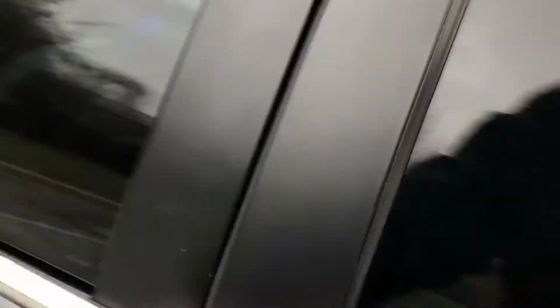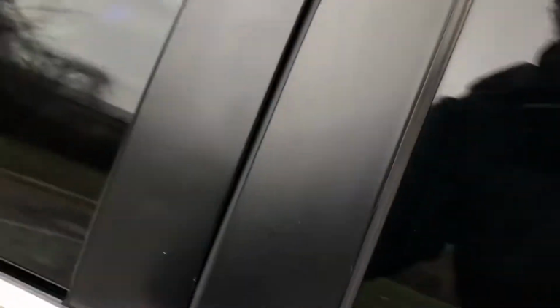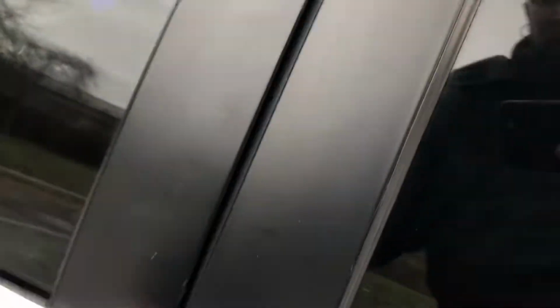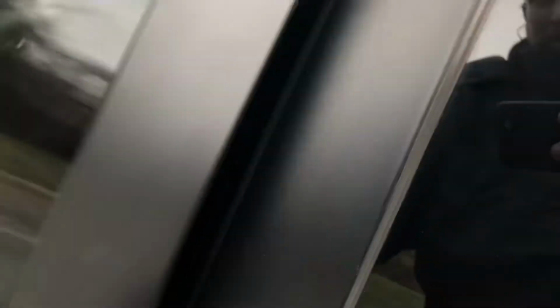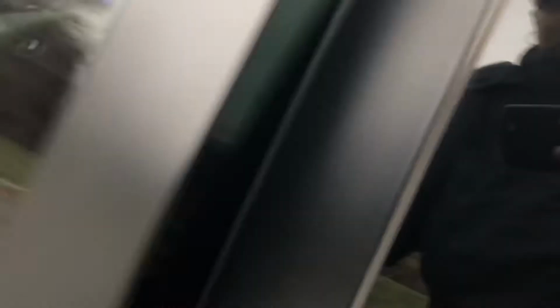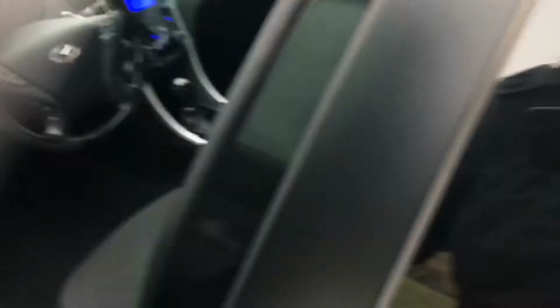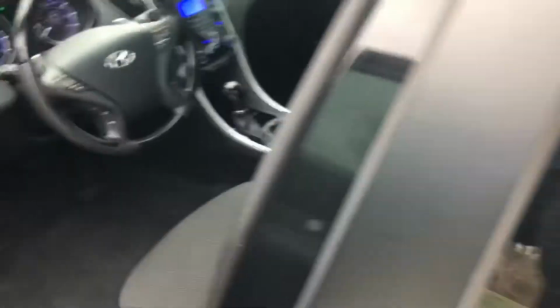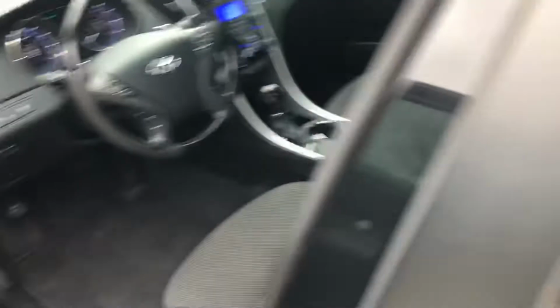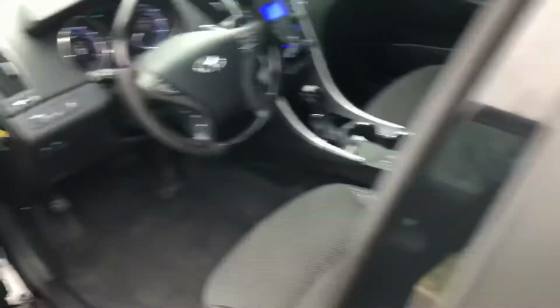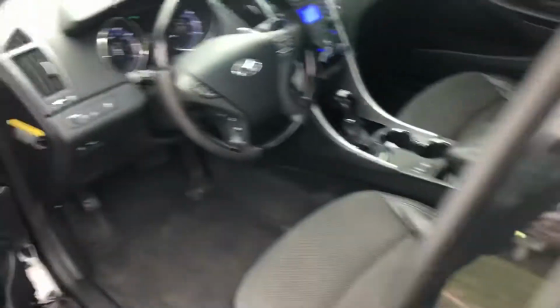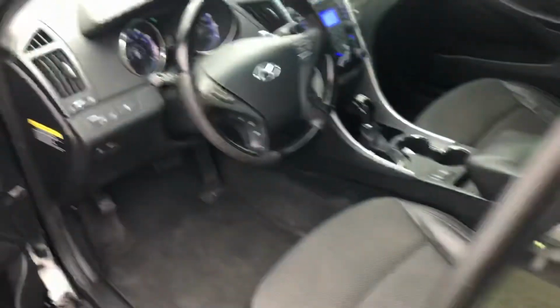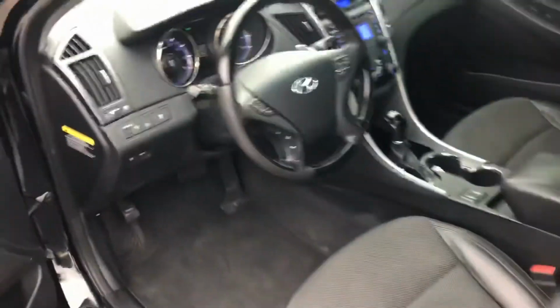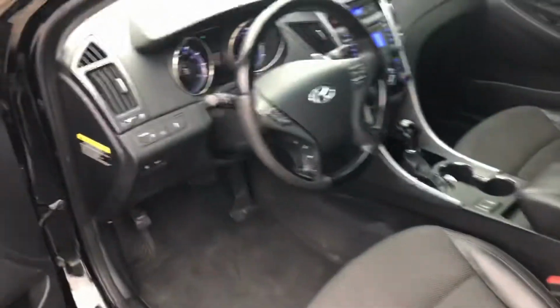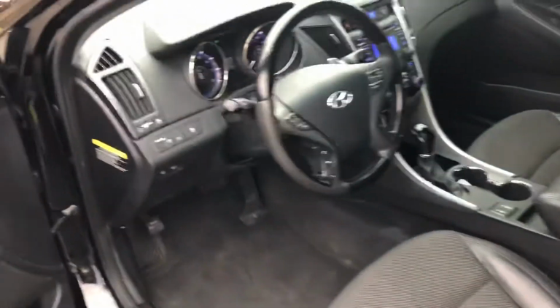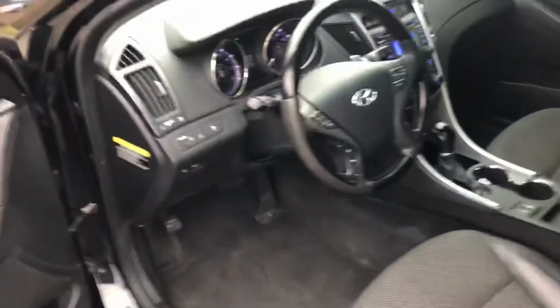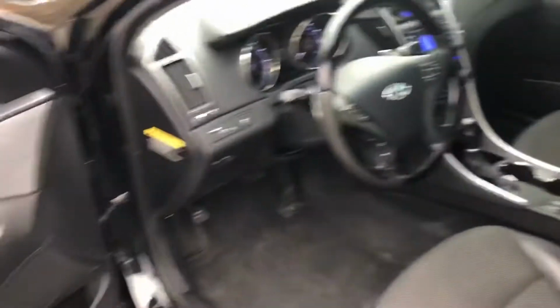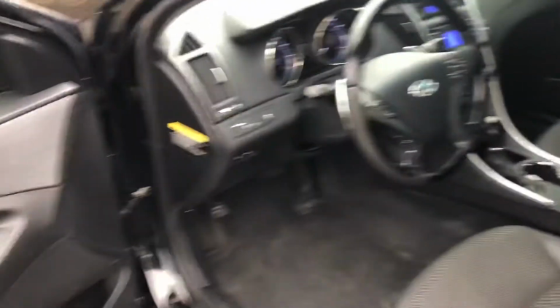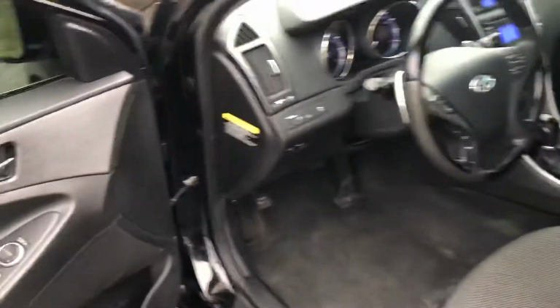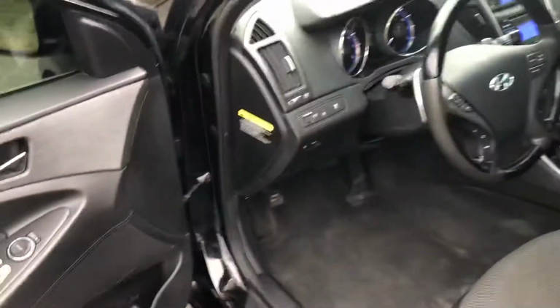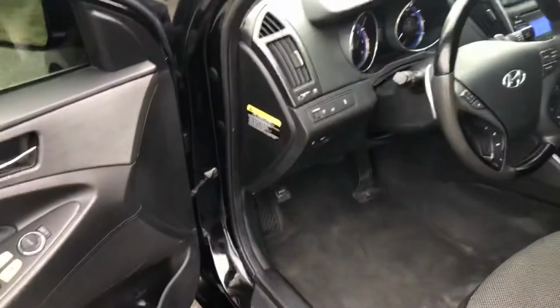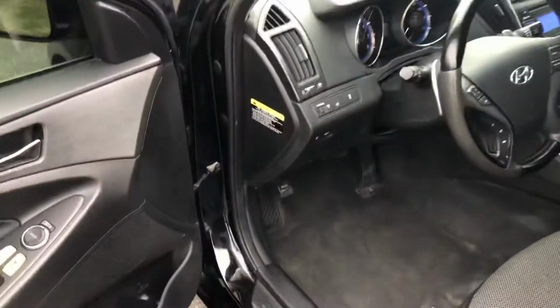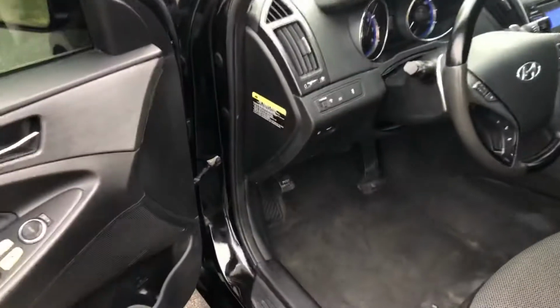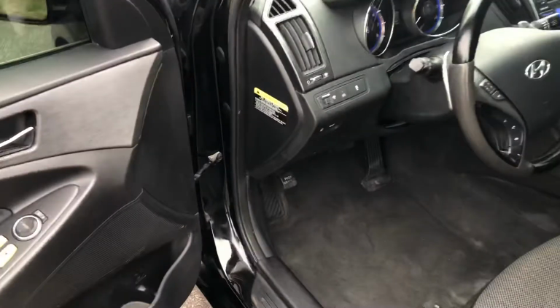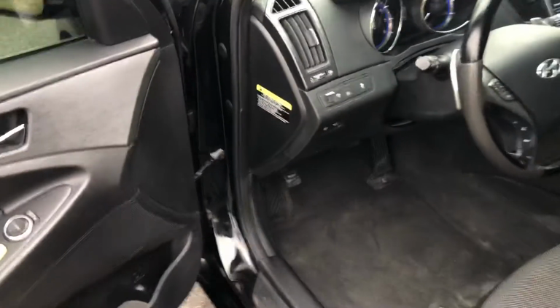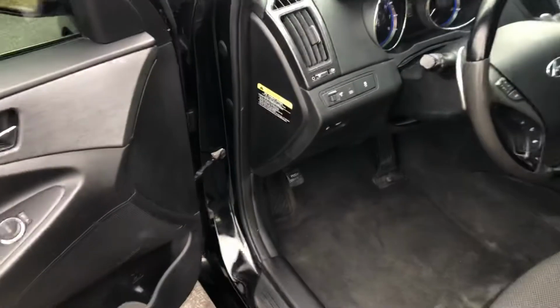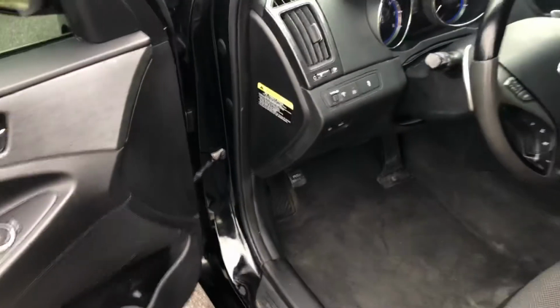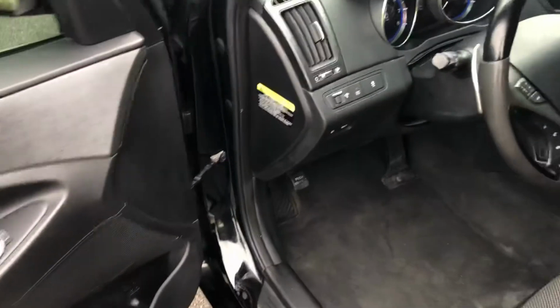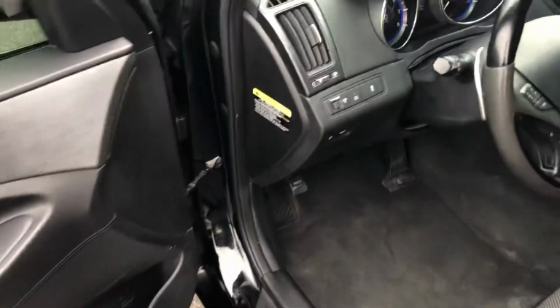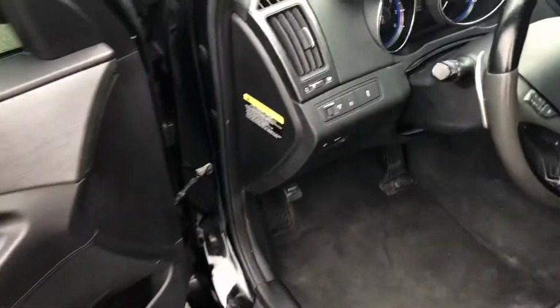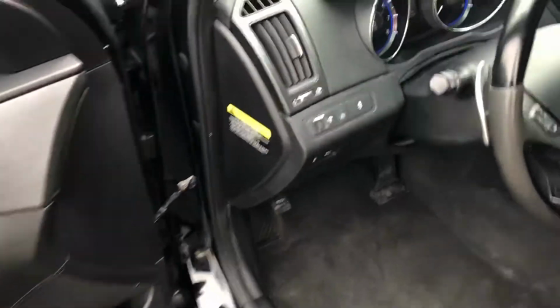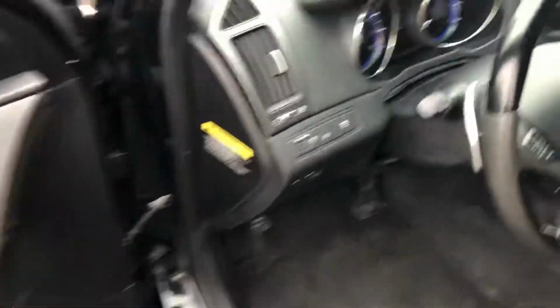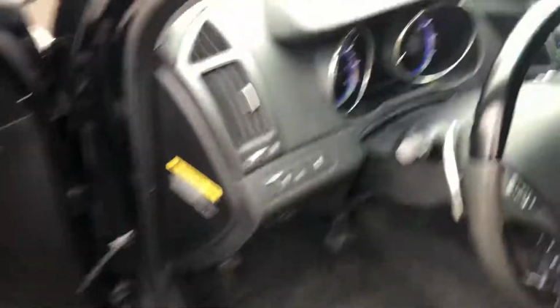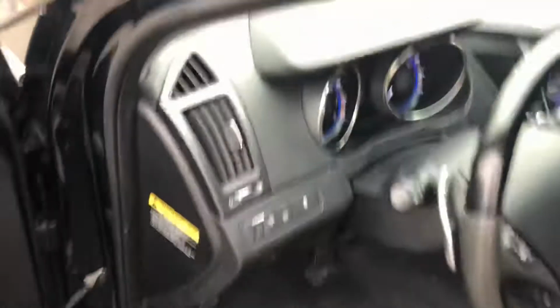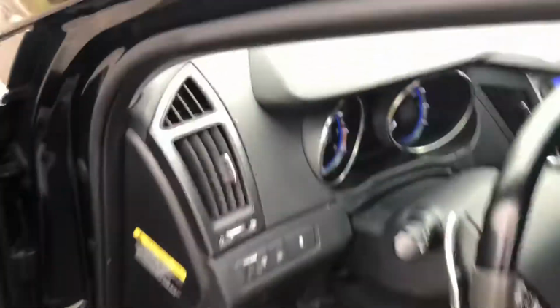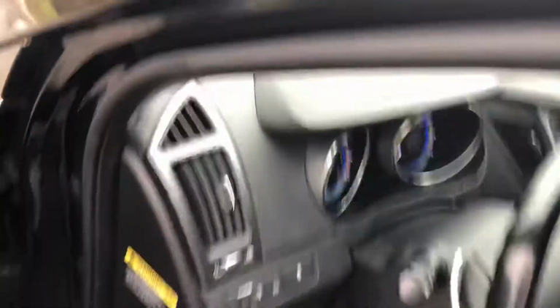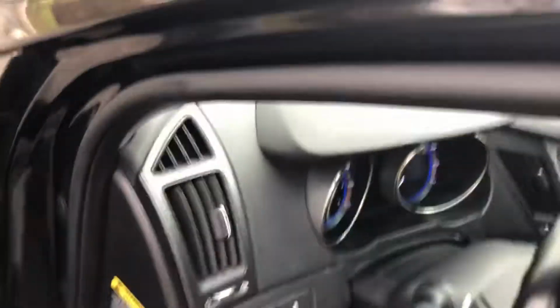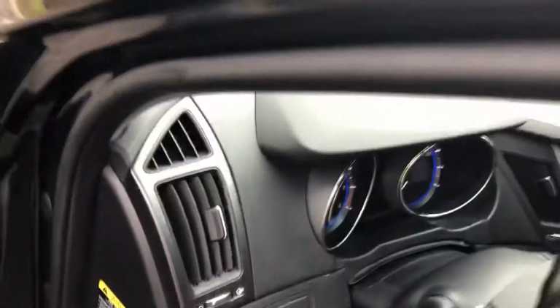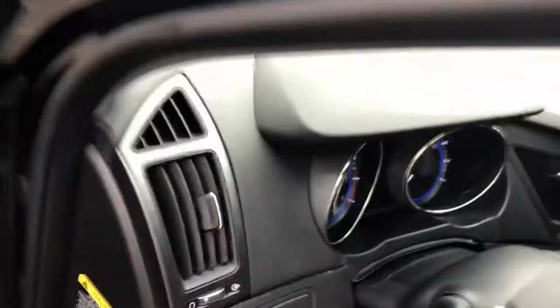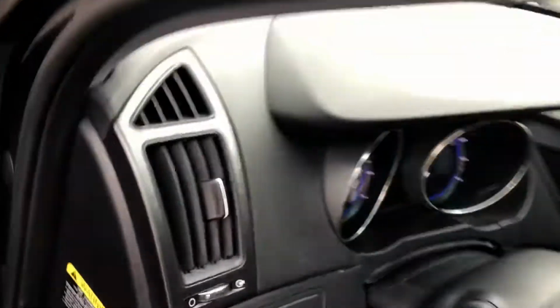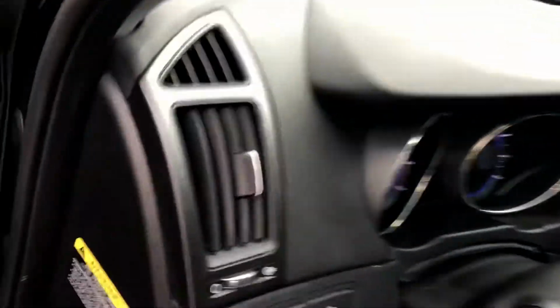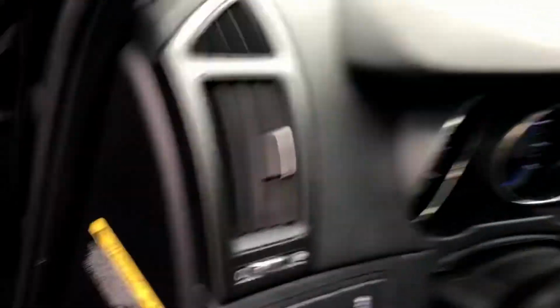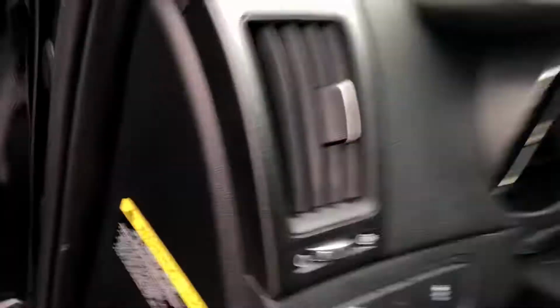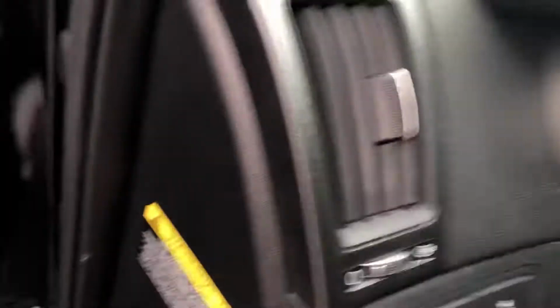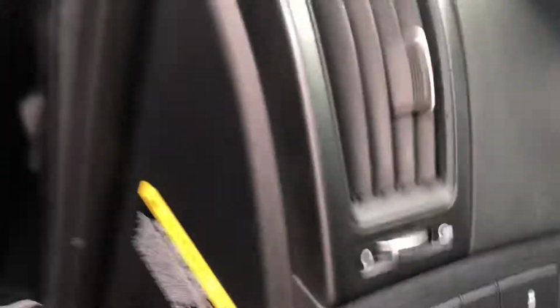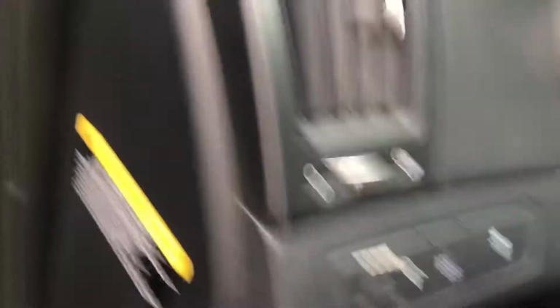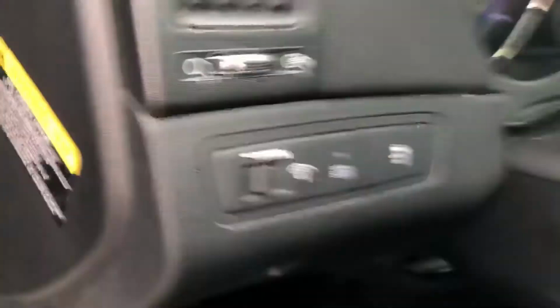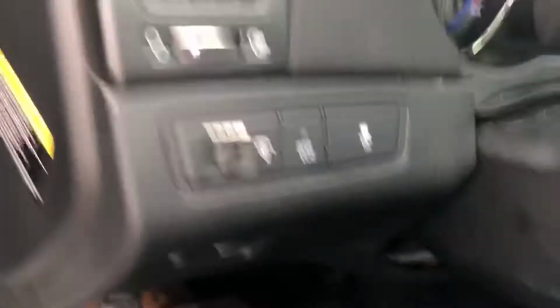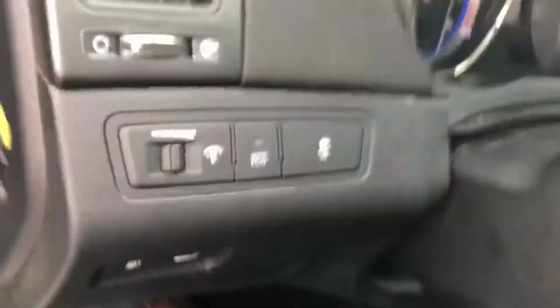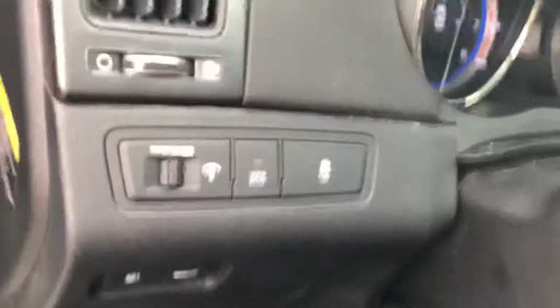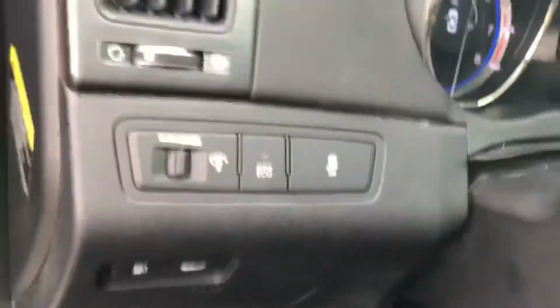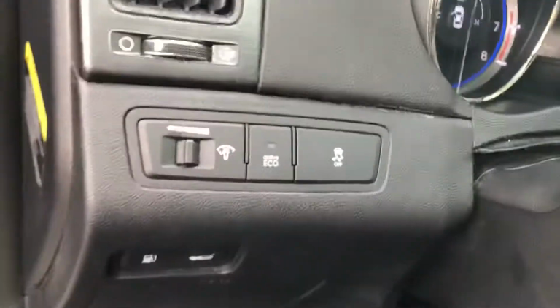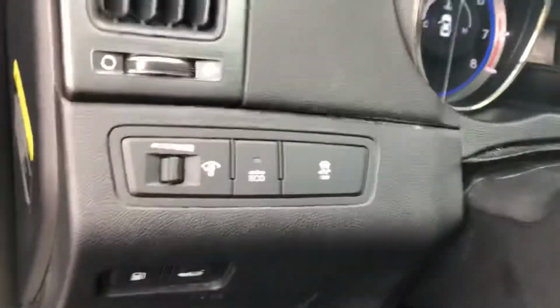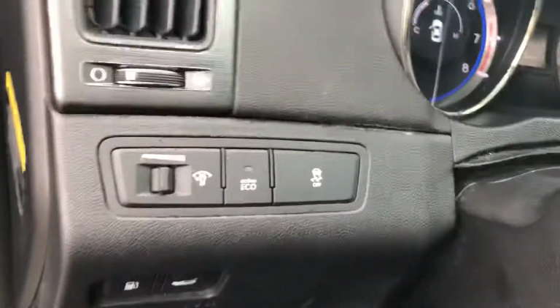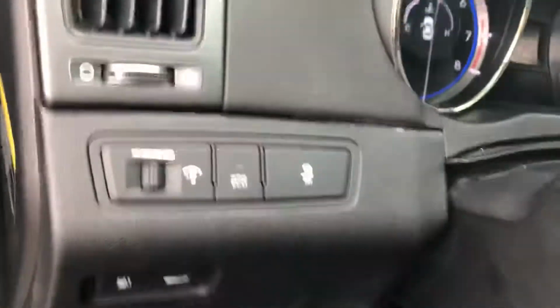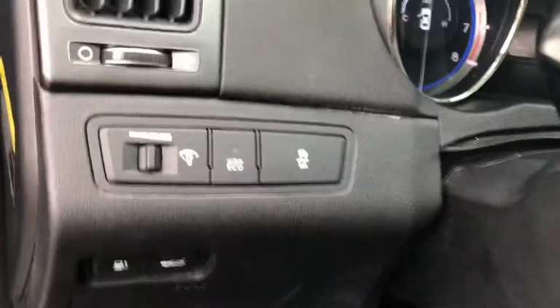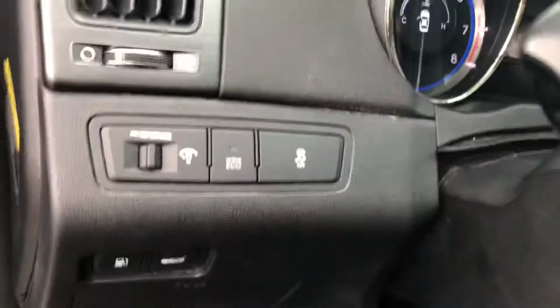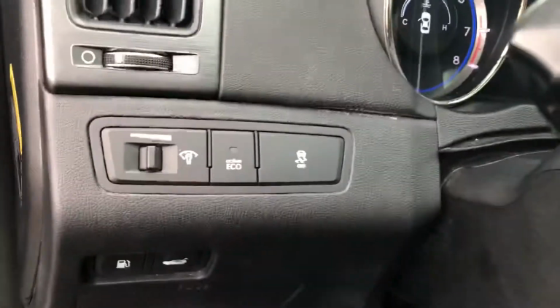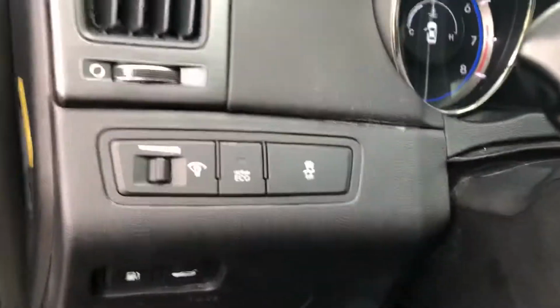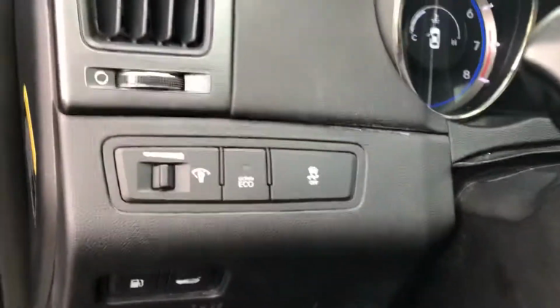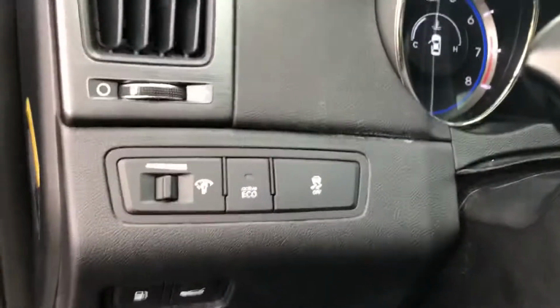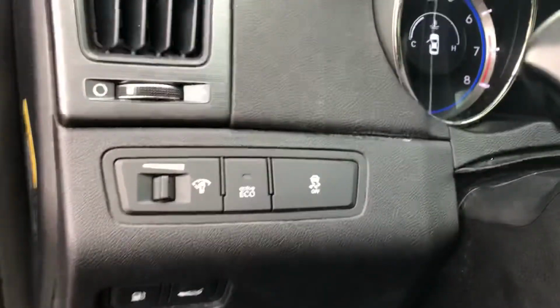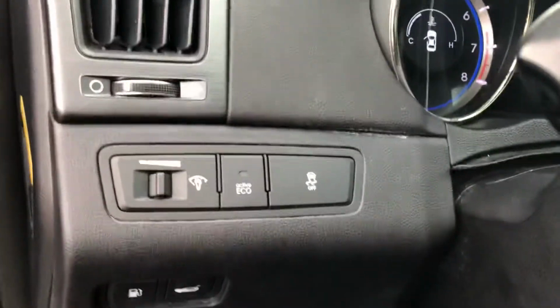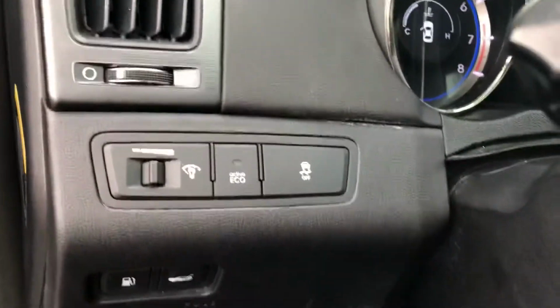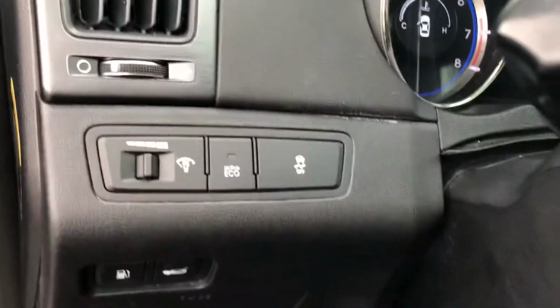As we come up front, you have power locks, windows, and mirrors. There's also an eco mode for fuel efficient driving.